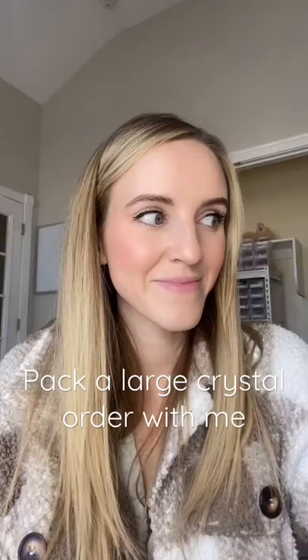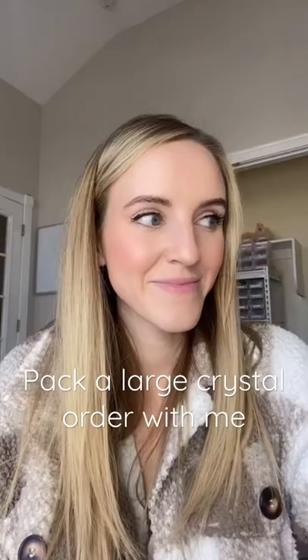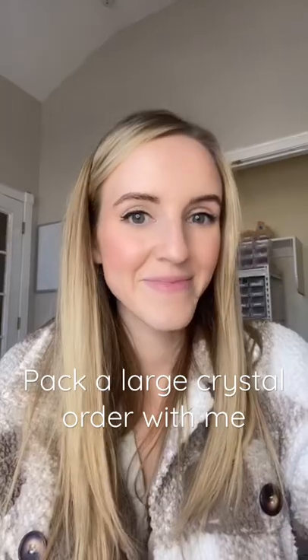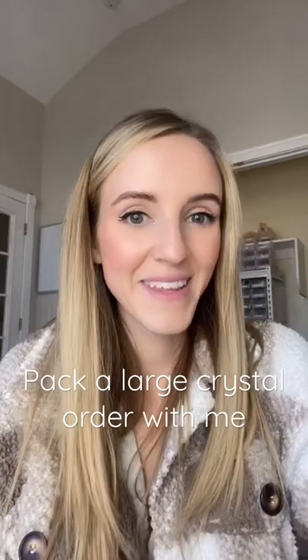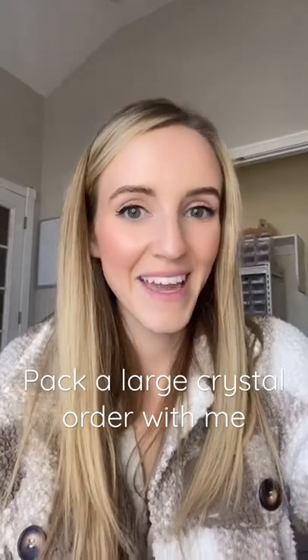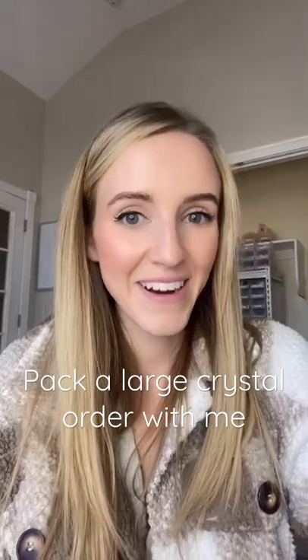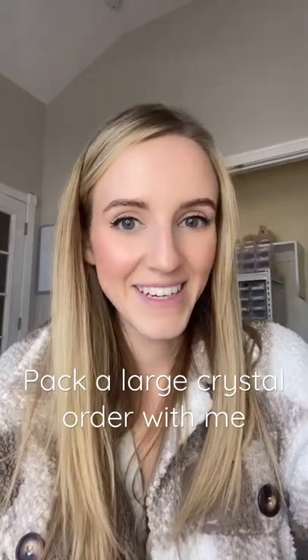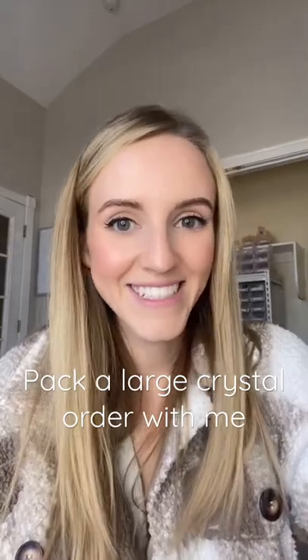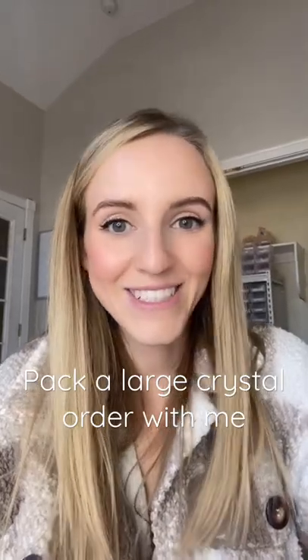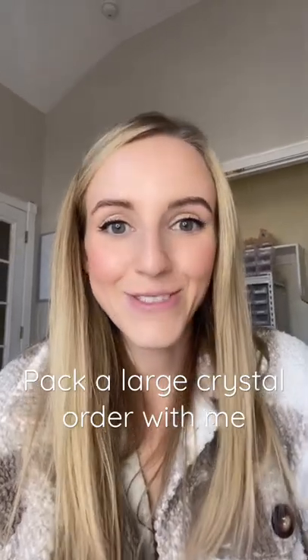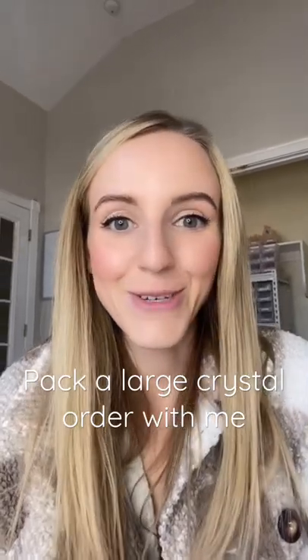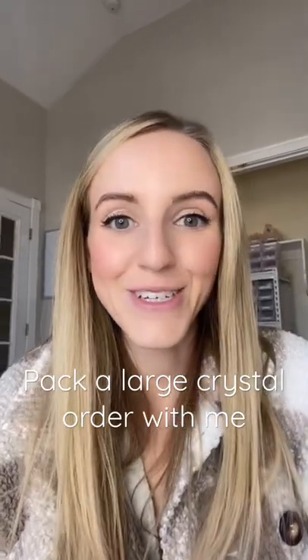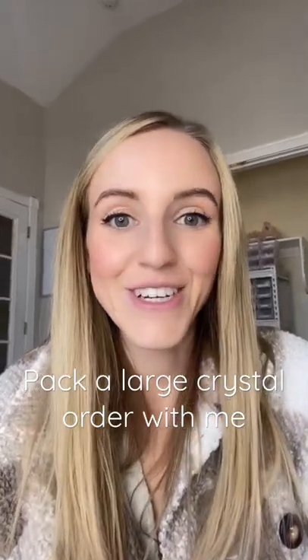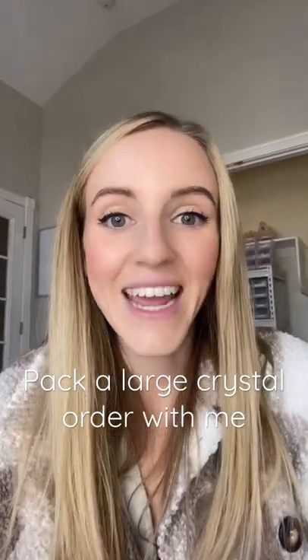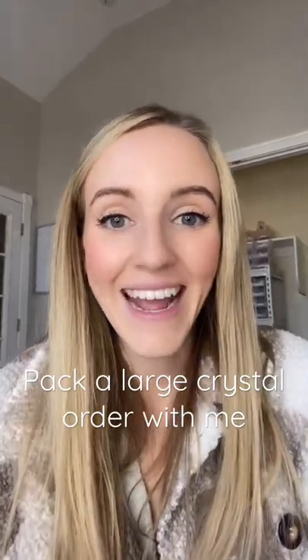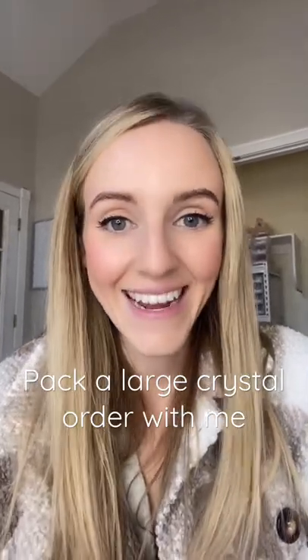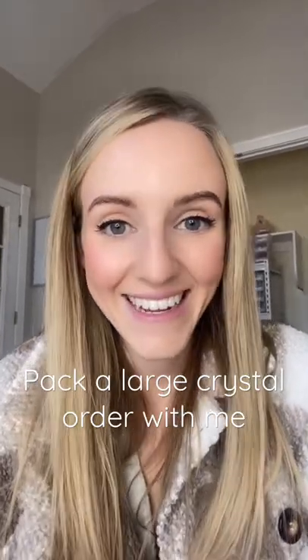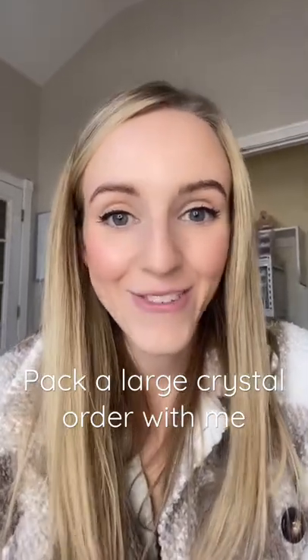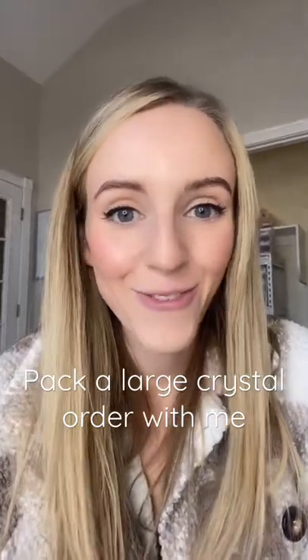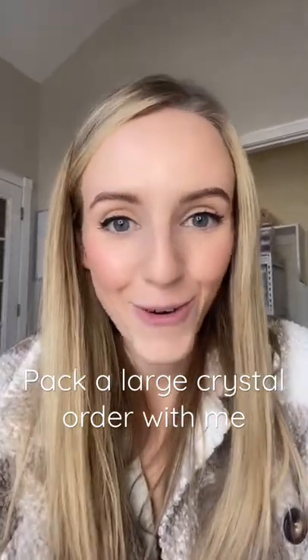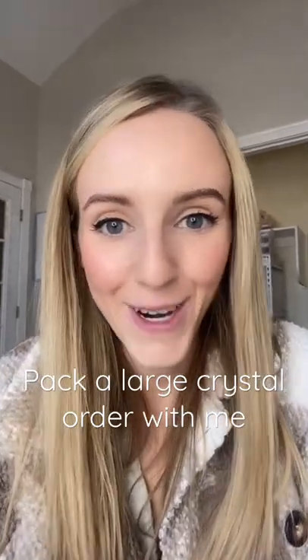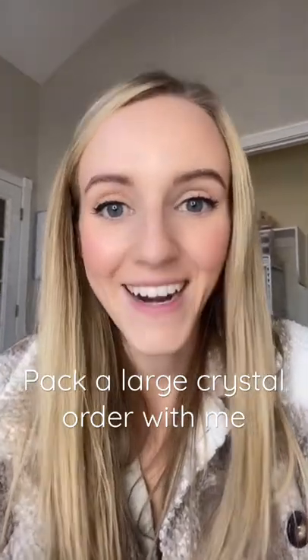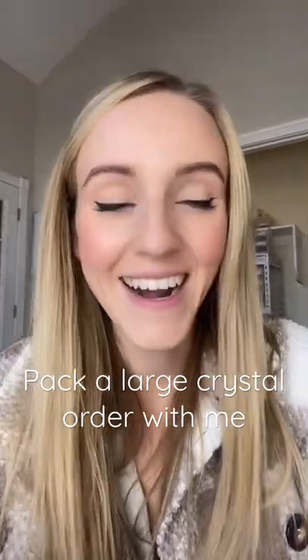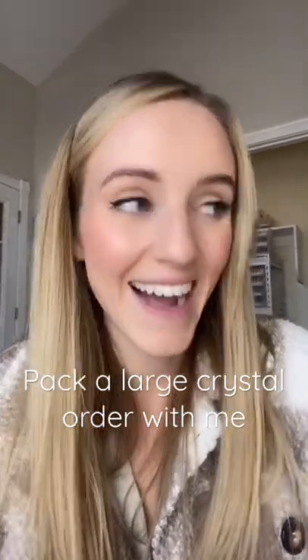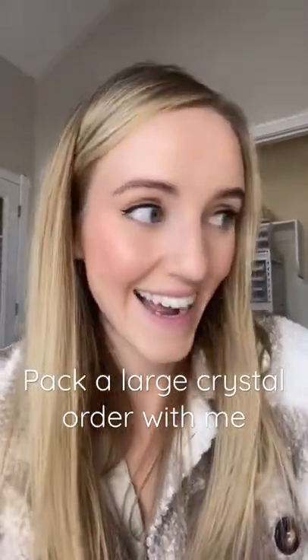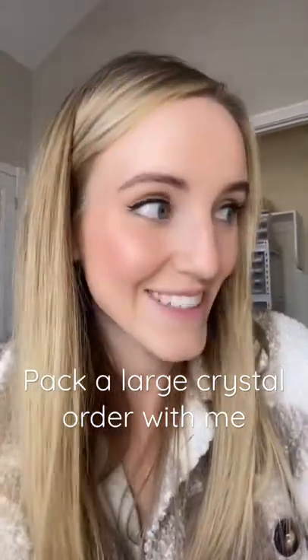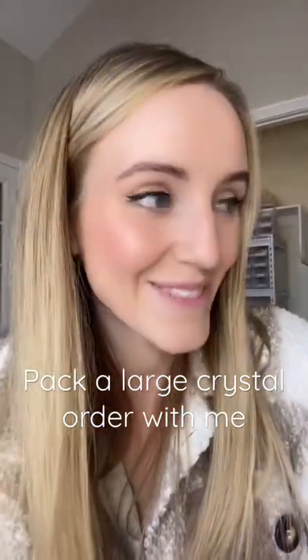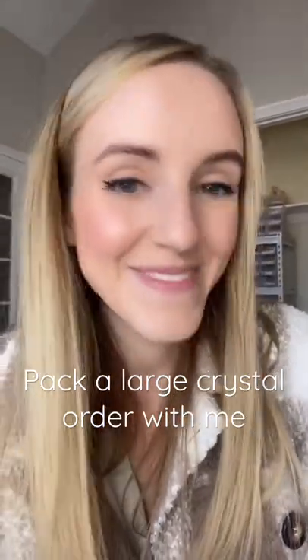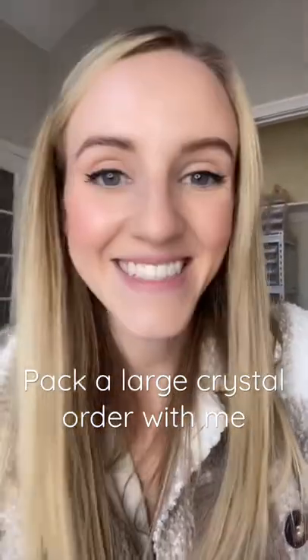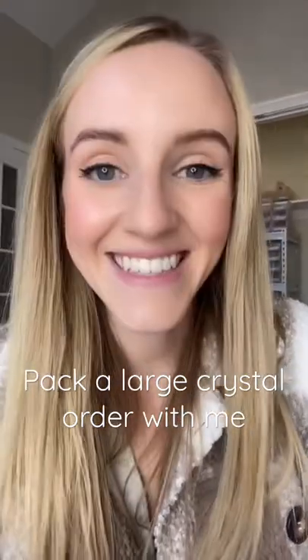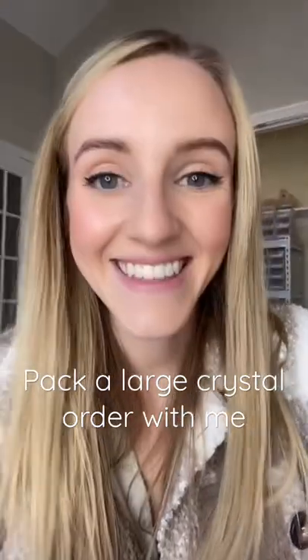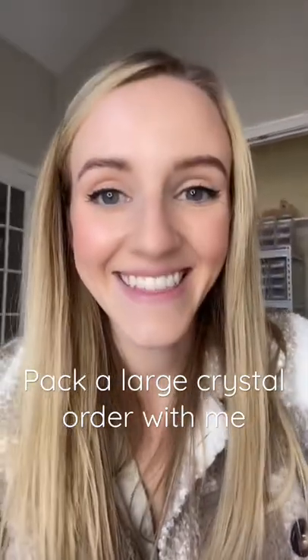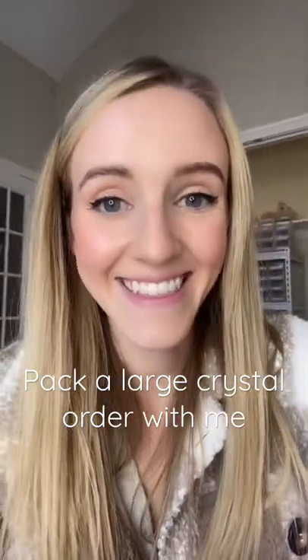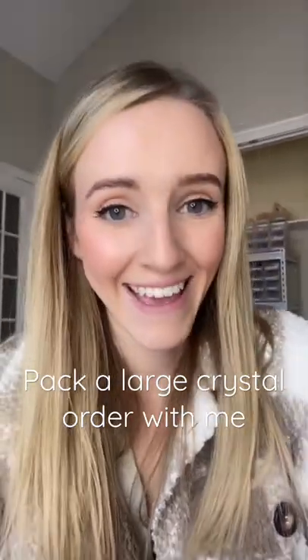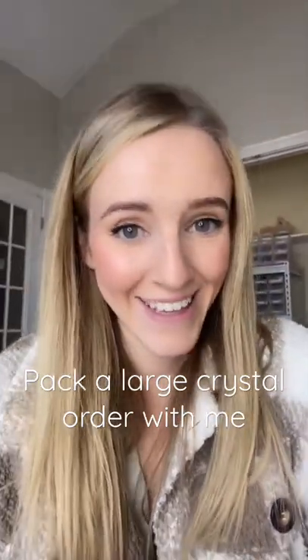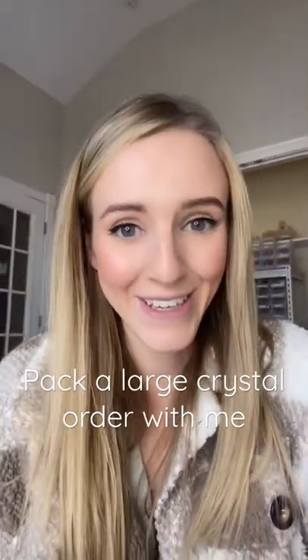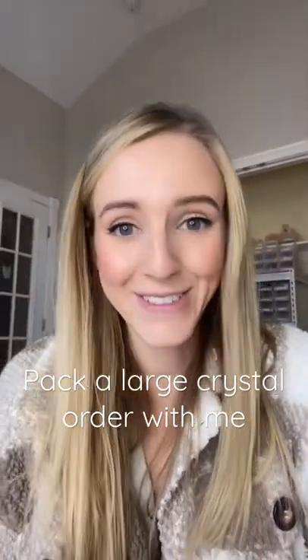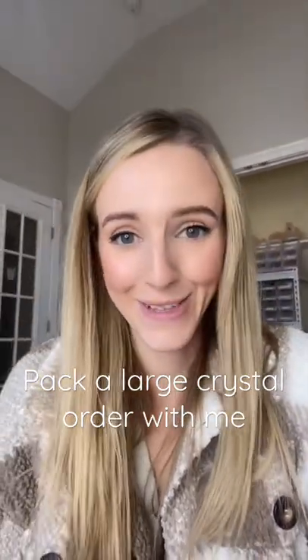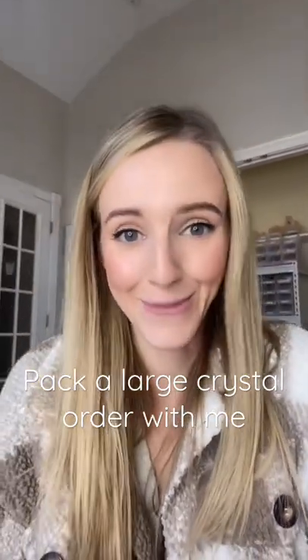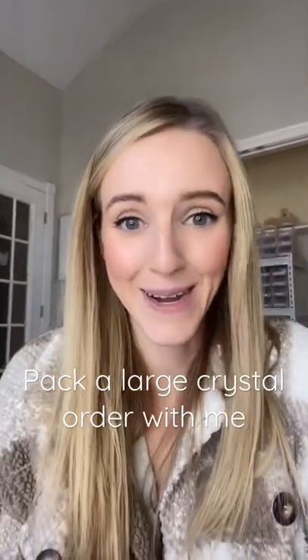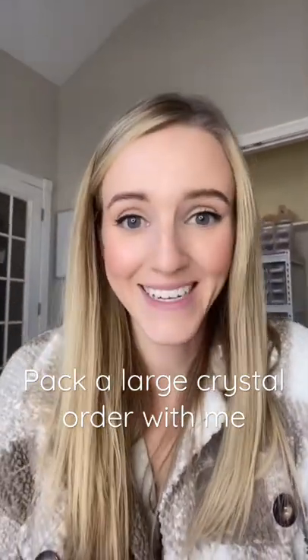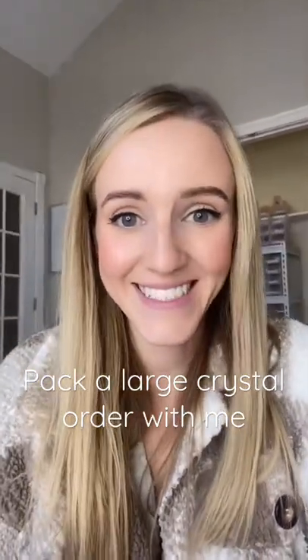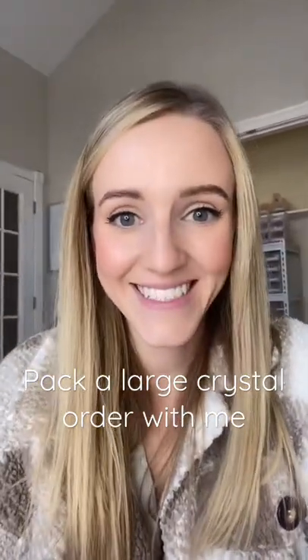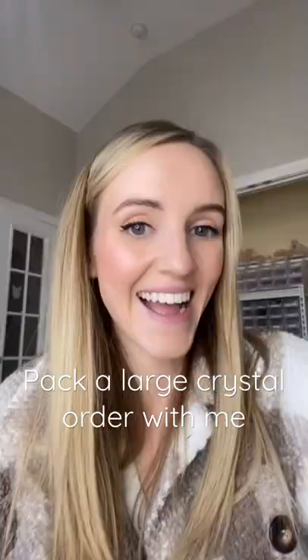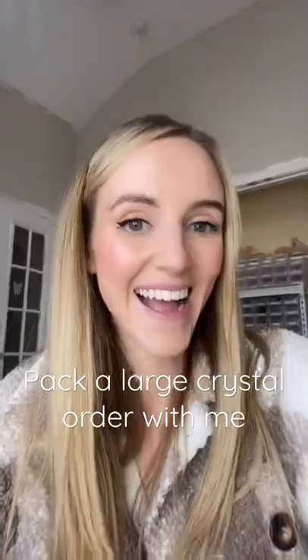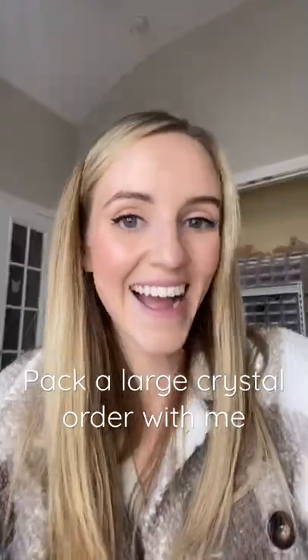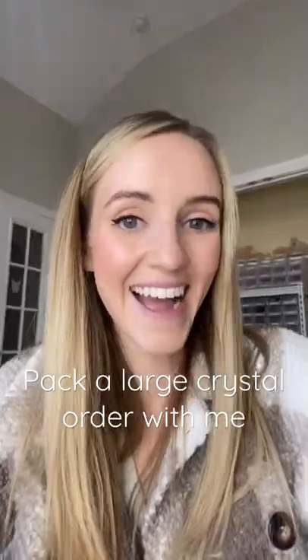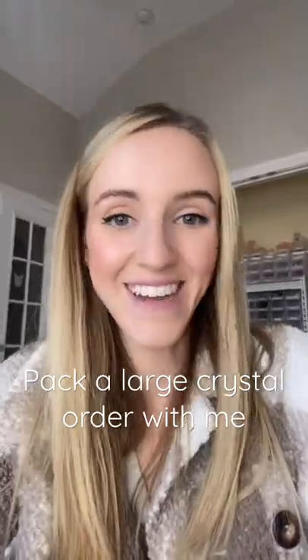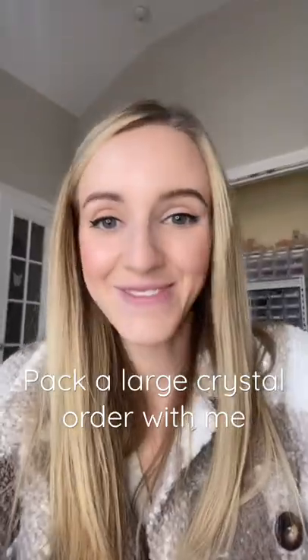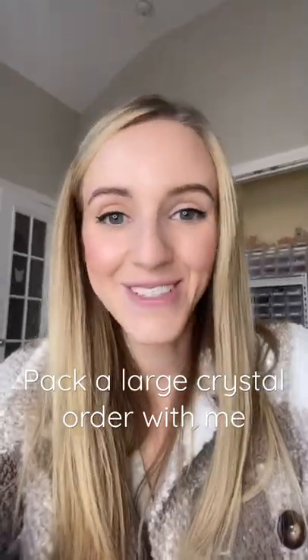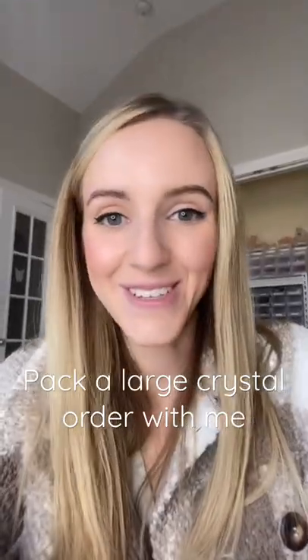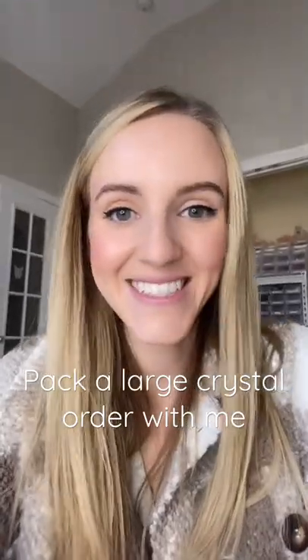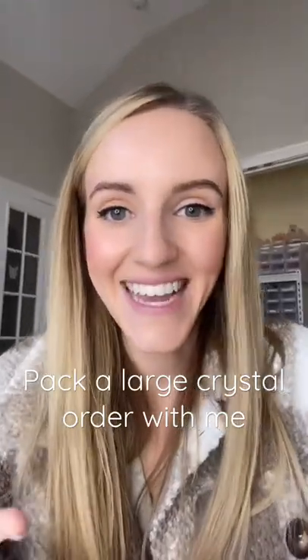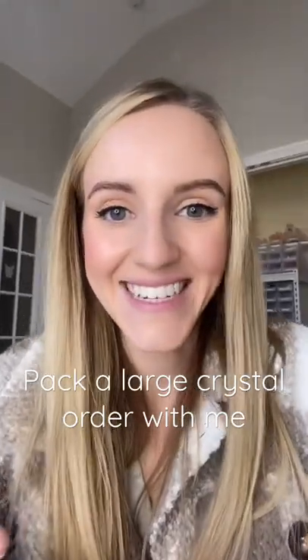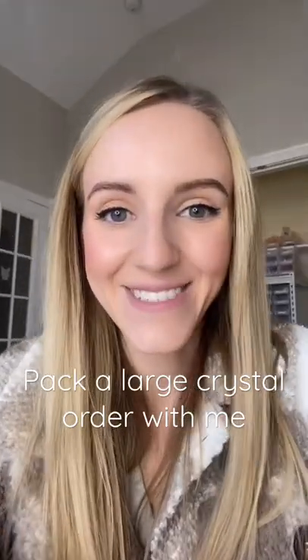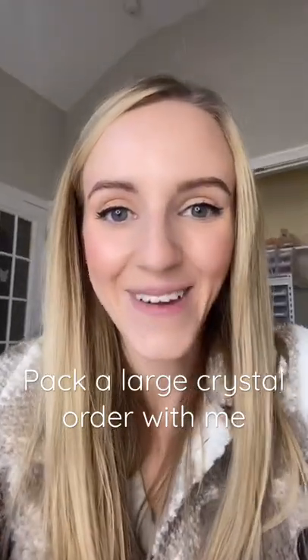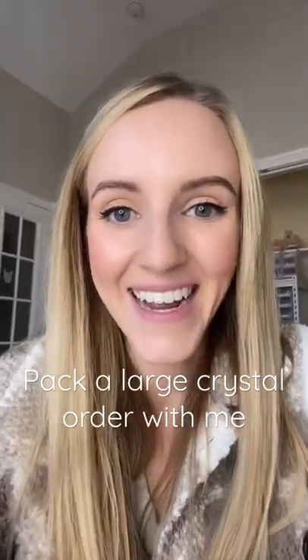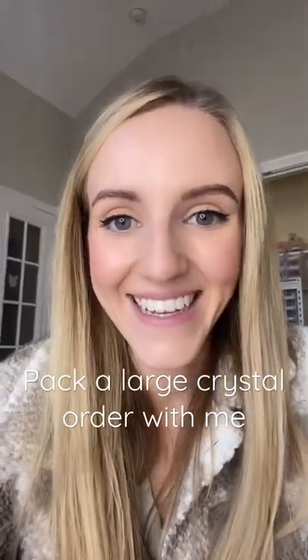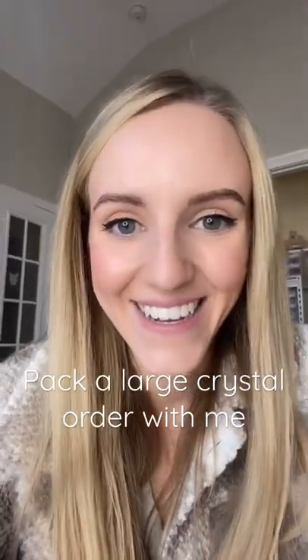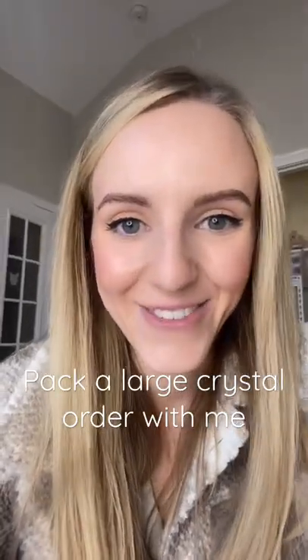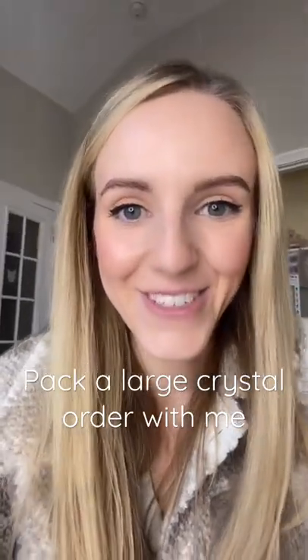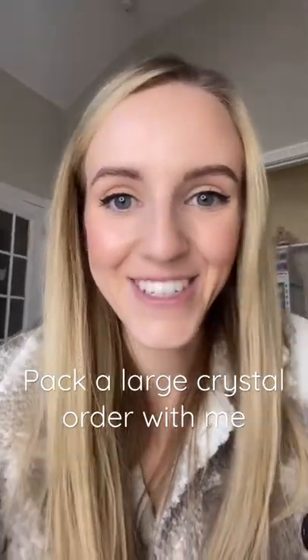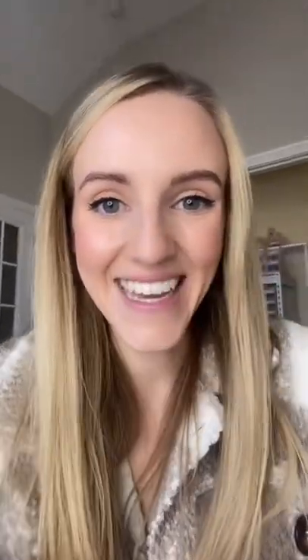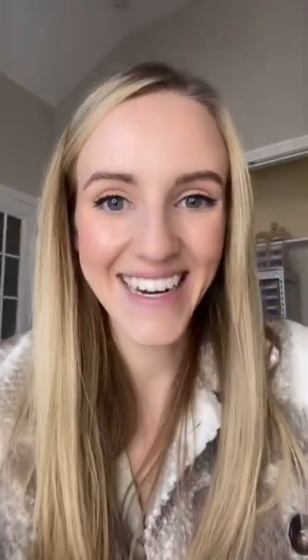Carrie just ordered 84 items. Thank you so much — I'm so excited to pack it and for you to get it.